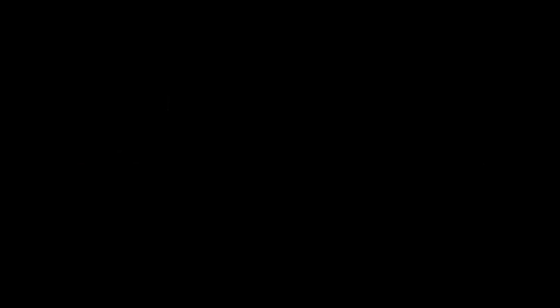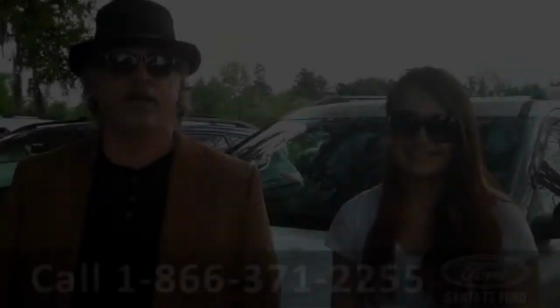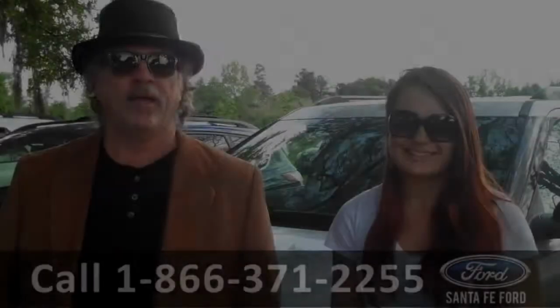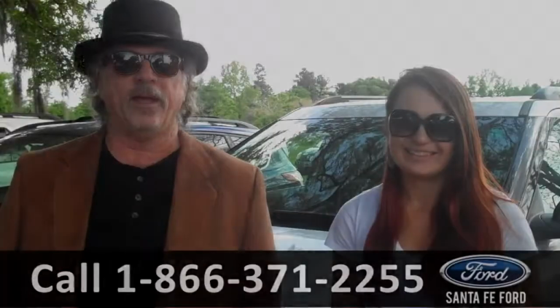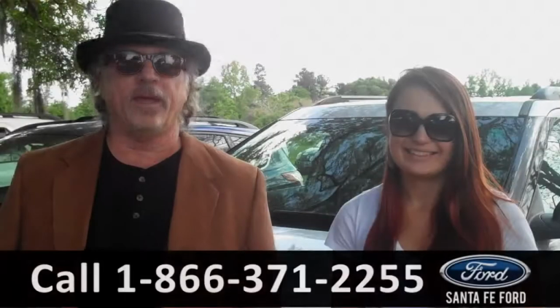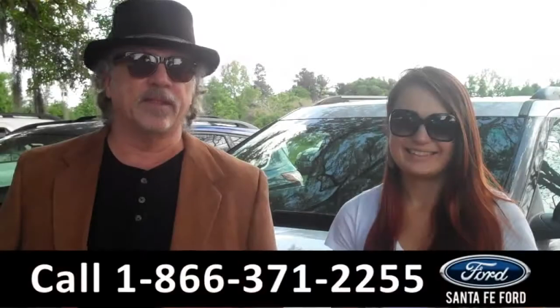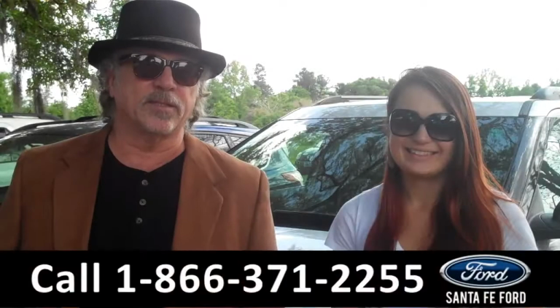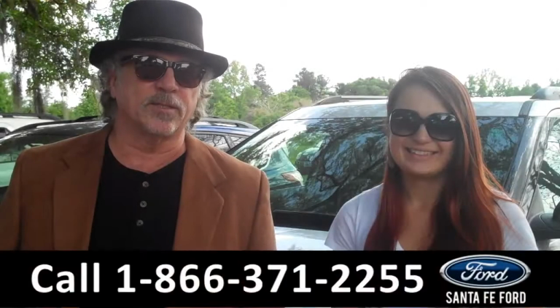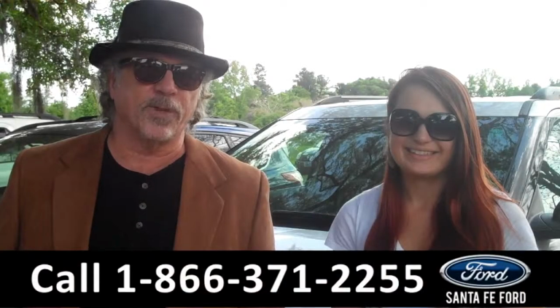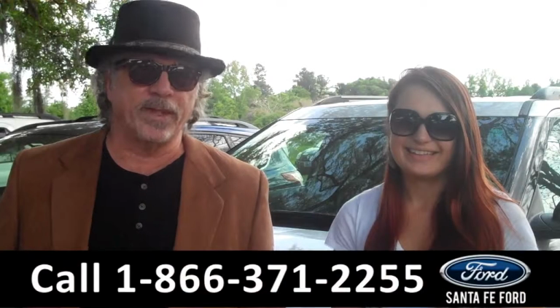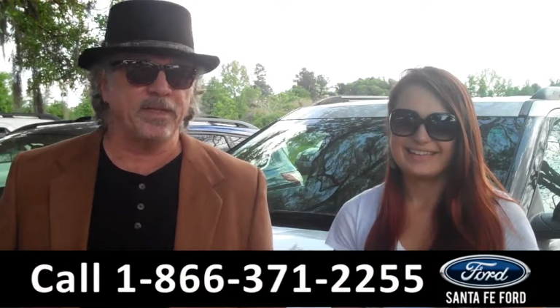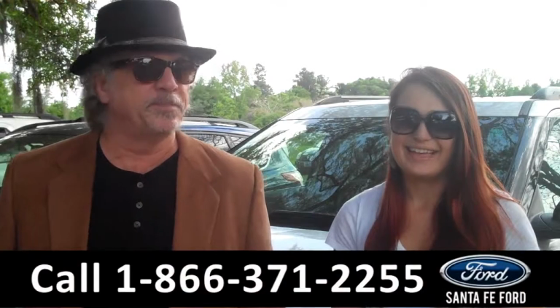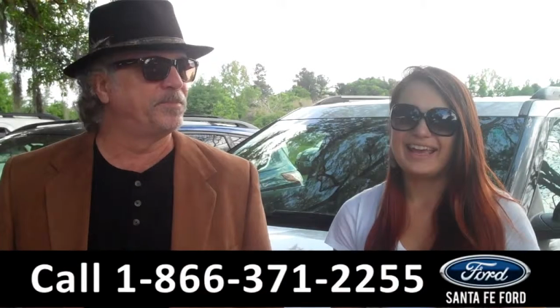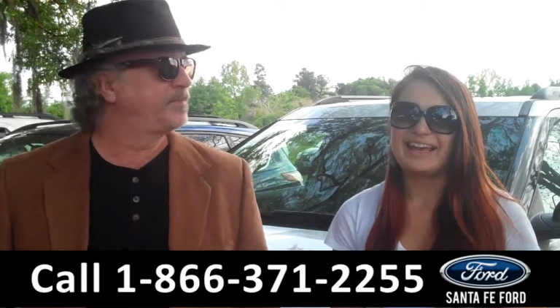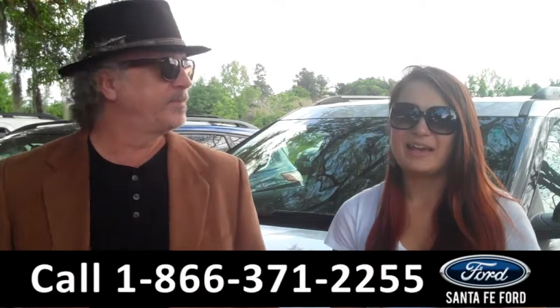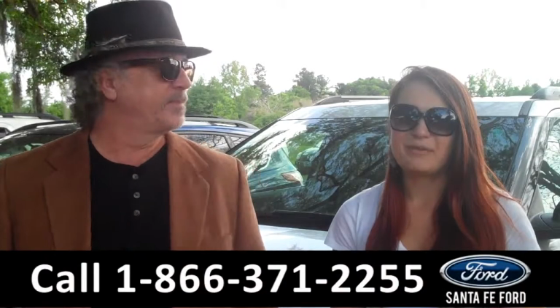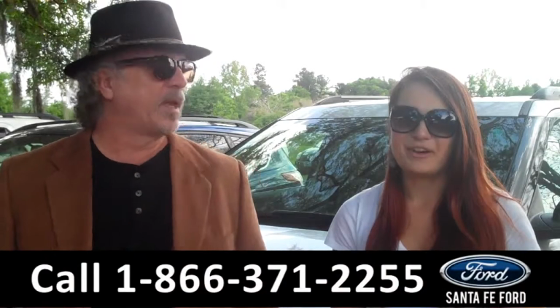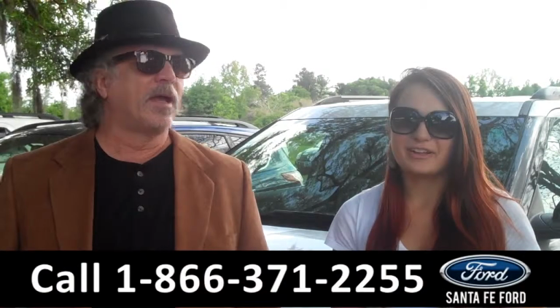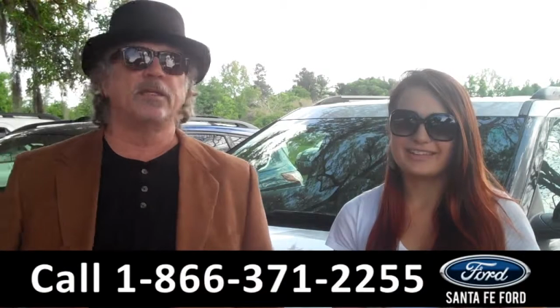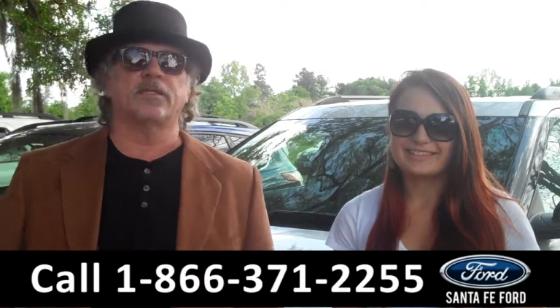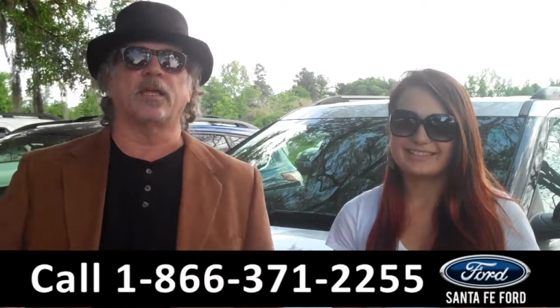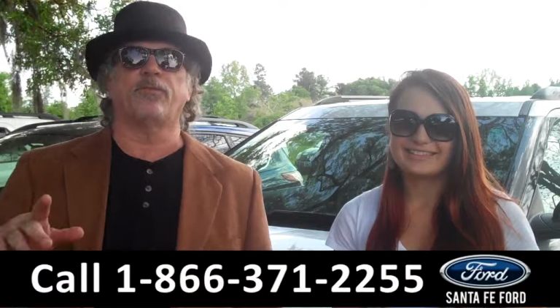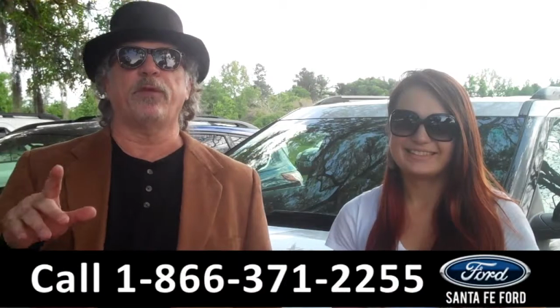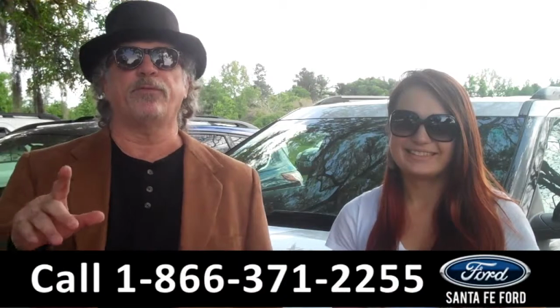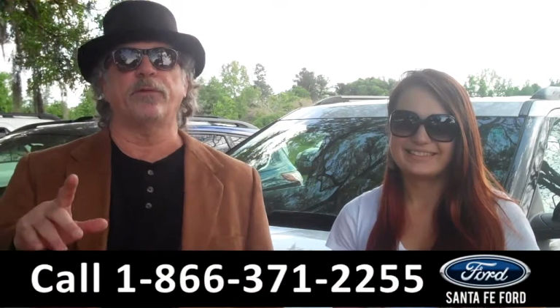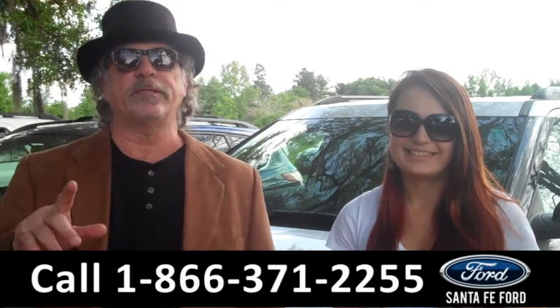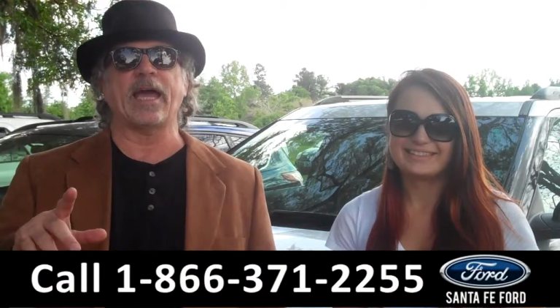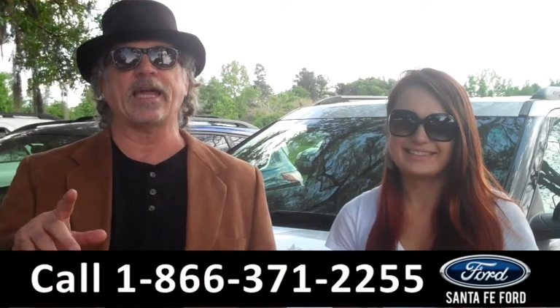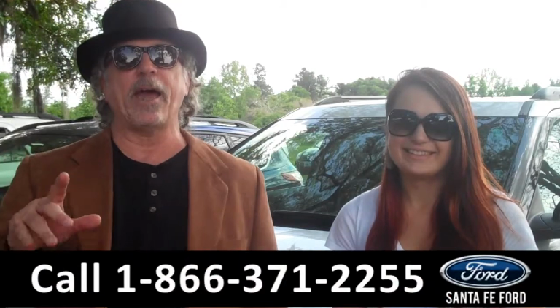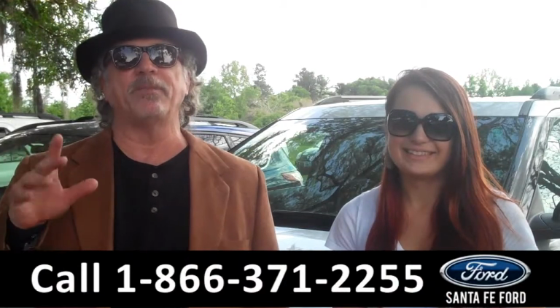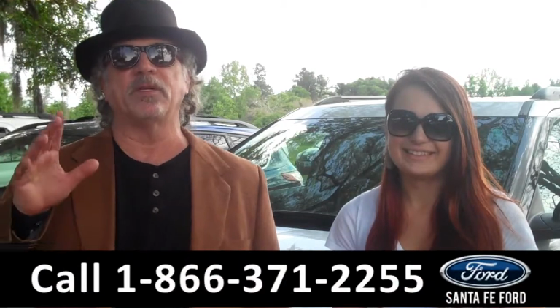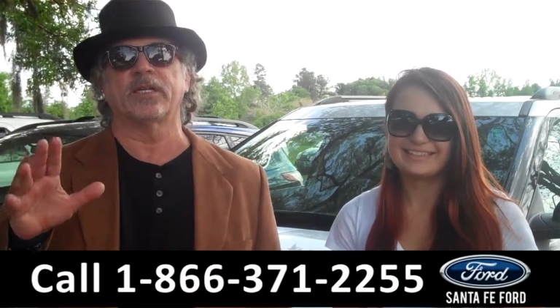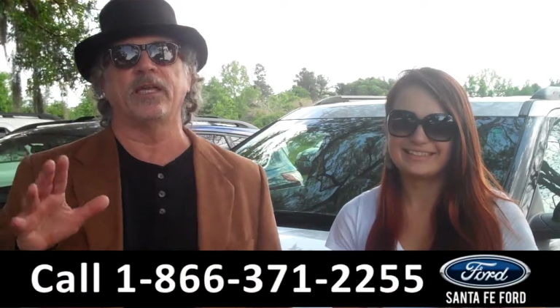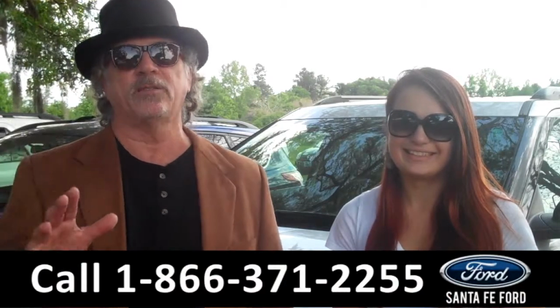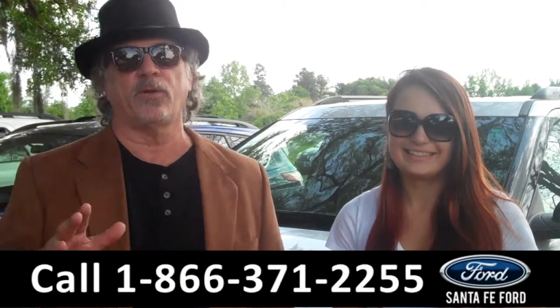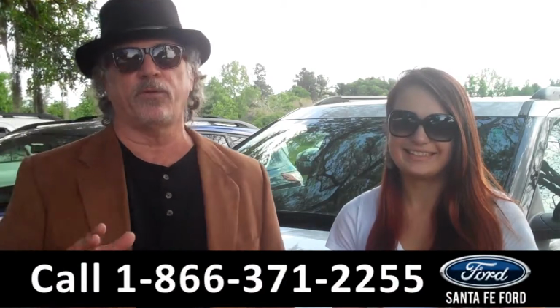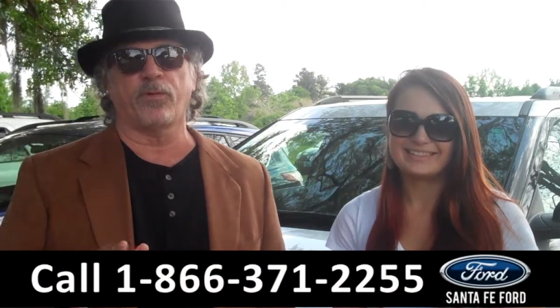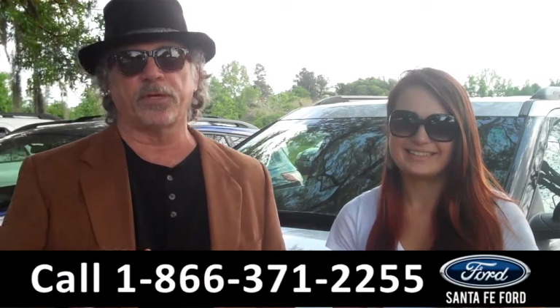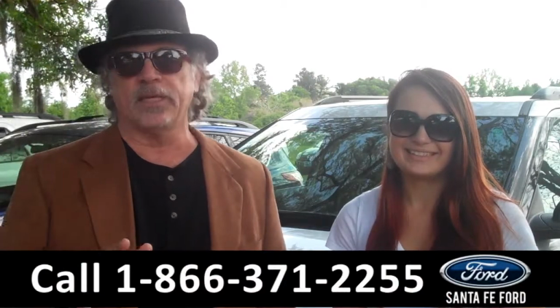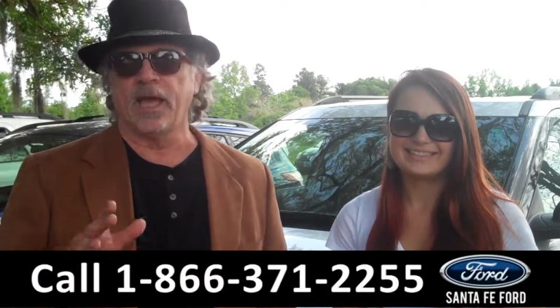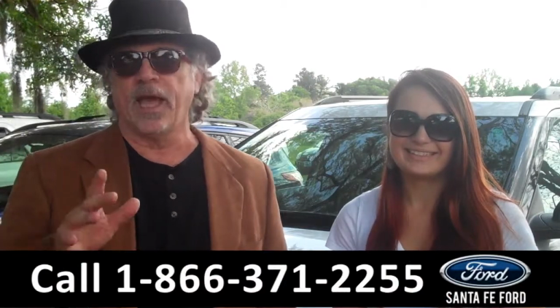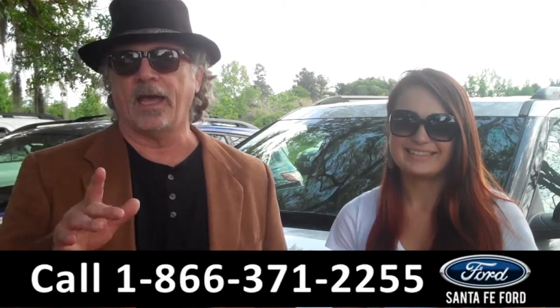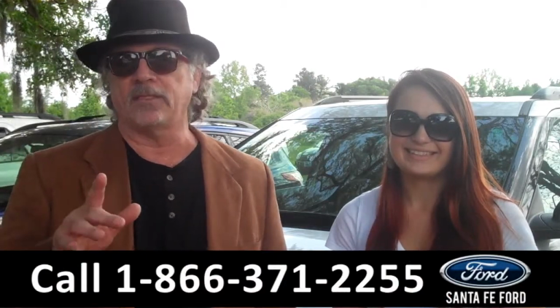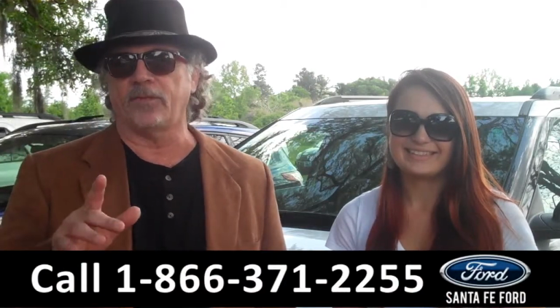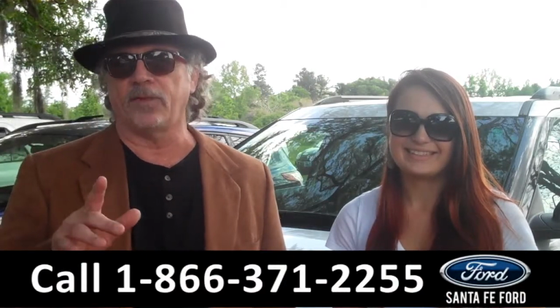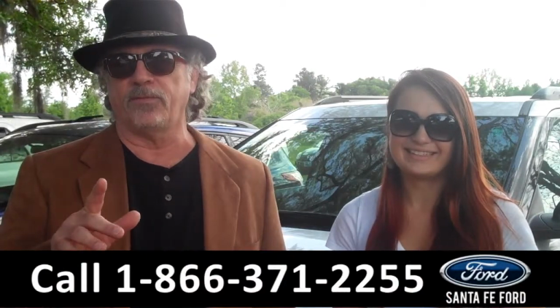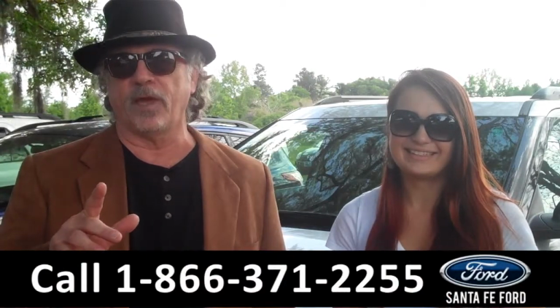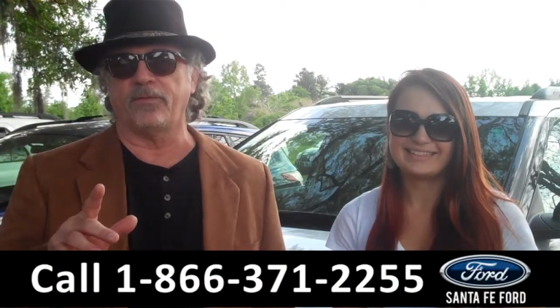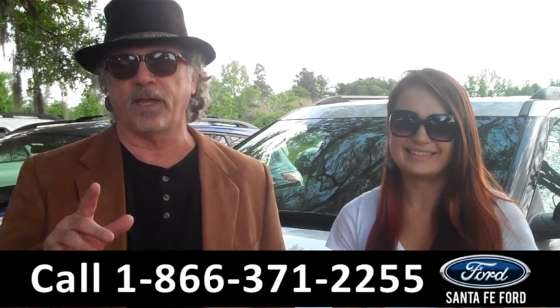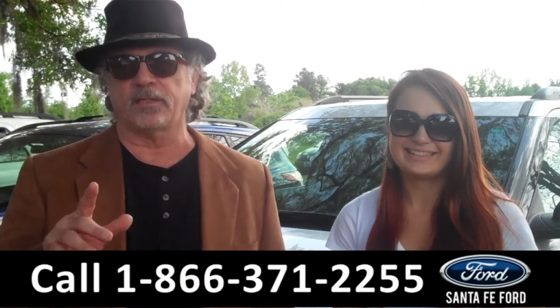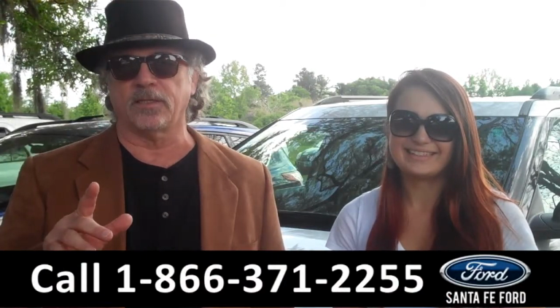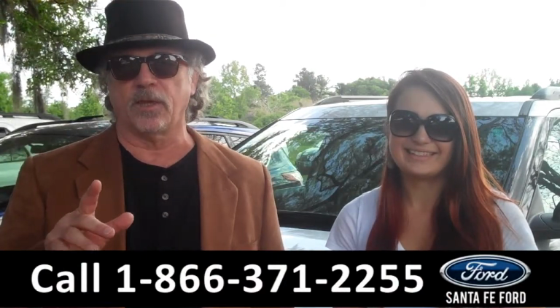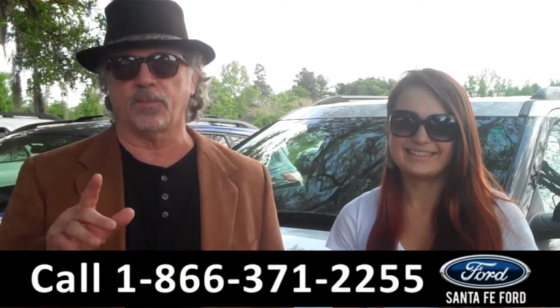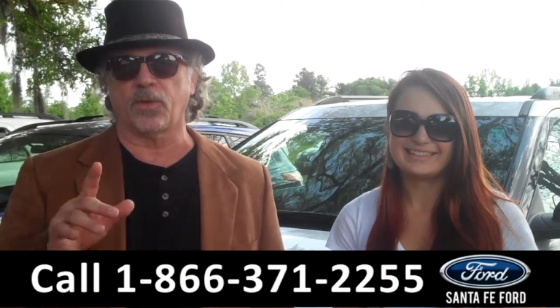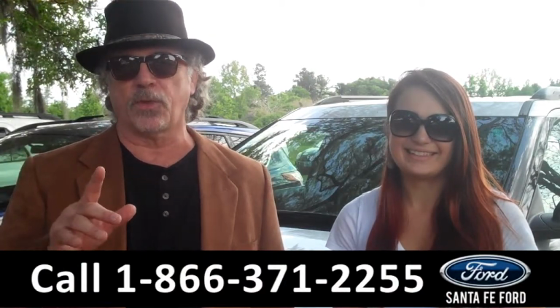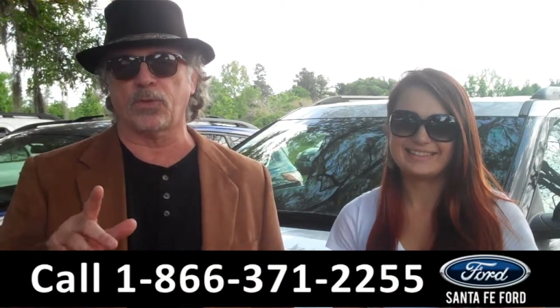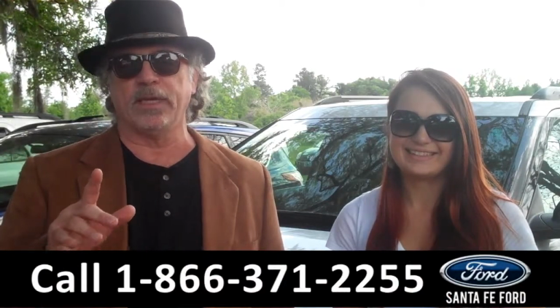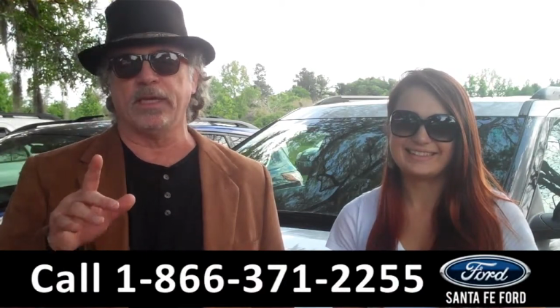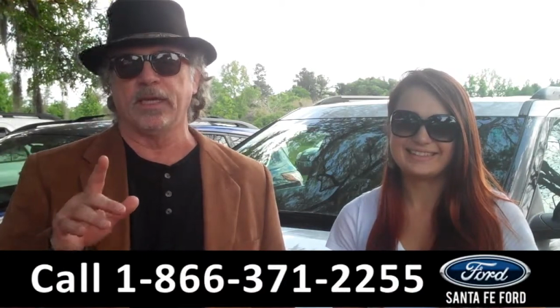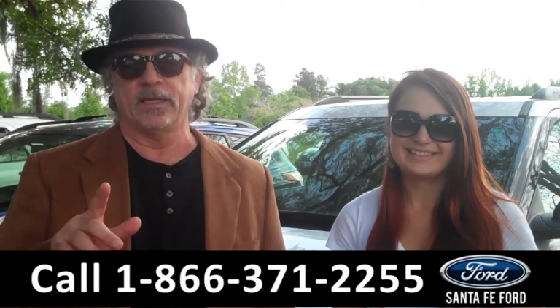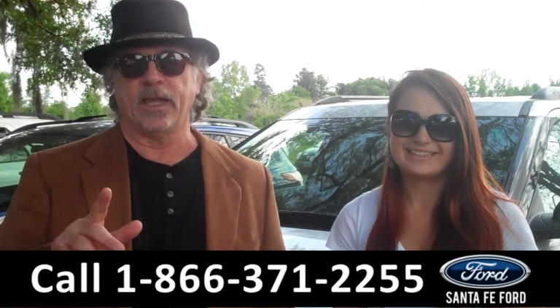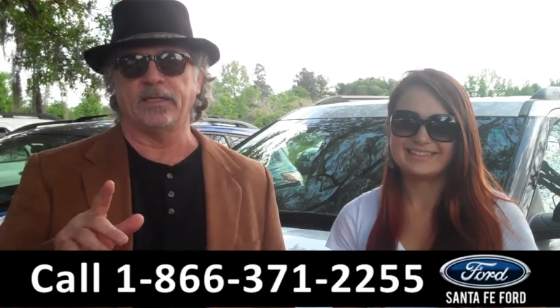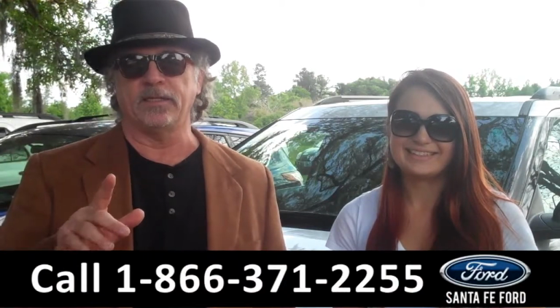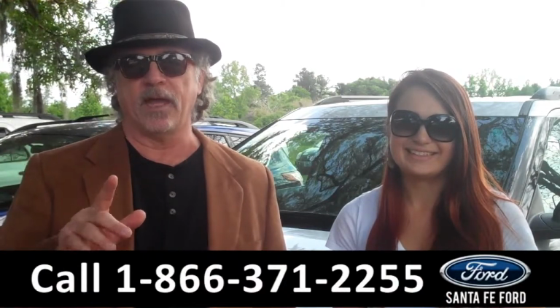Hey, this is Randy, and I'm Carly, from SantaFeFord.com near Gainesville, Florida, on I-75 at exit number 399.